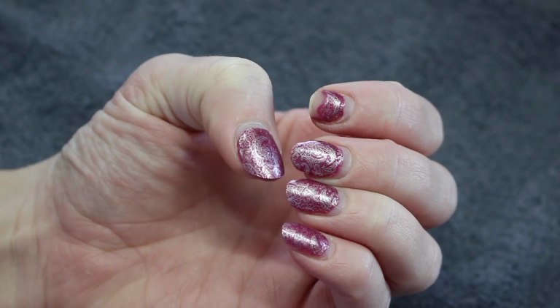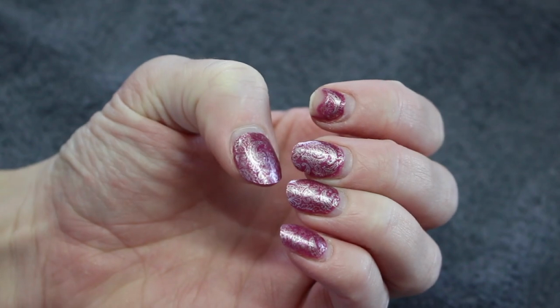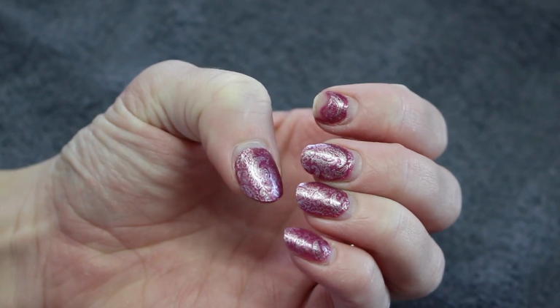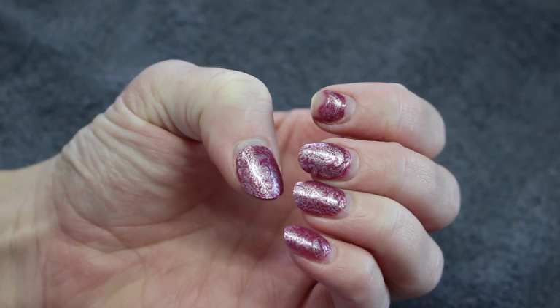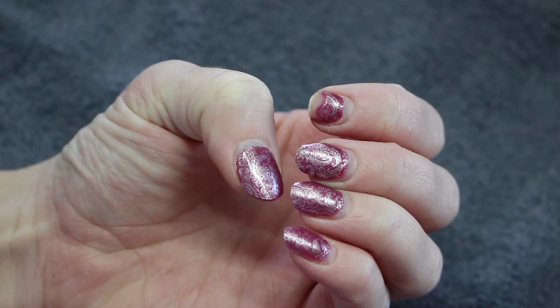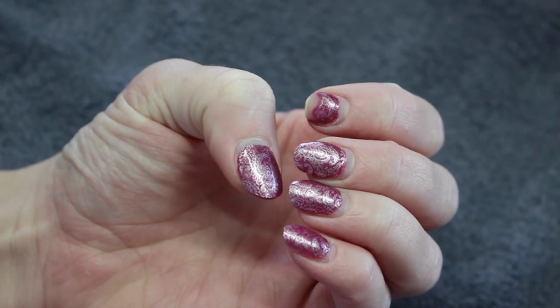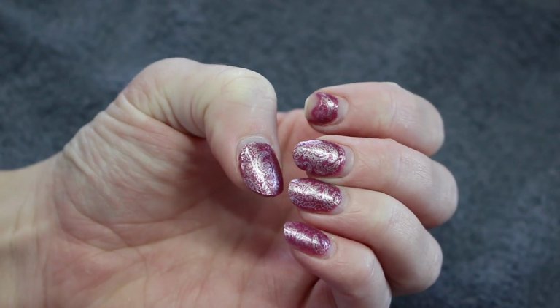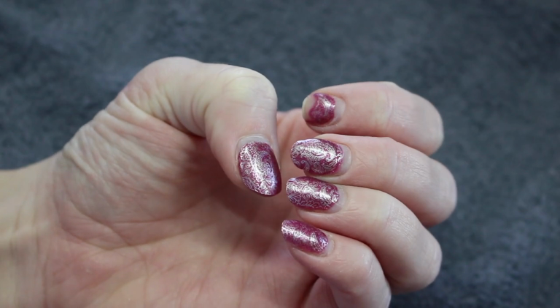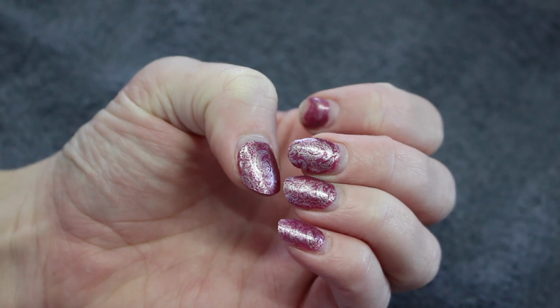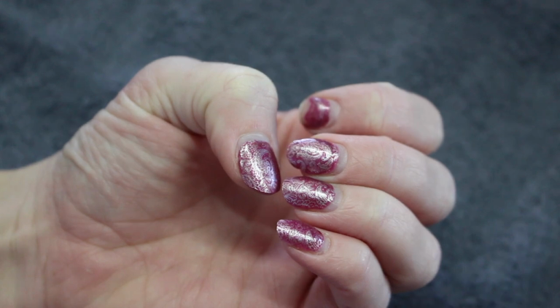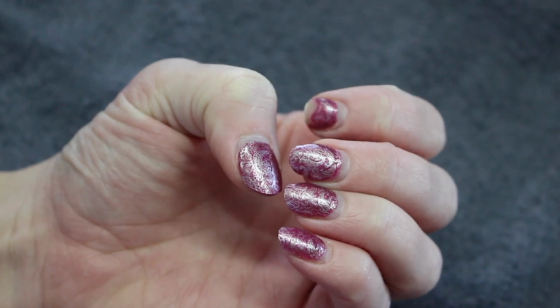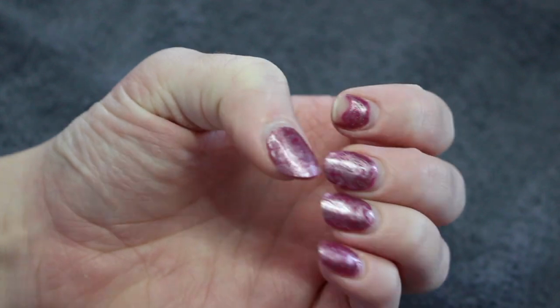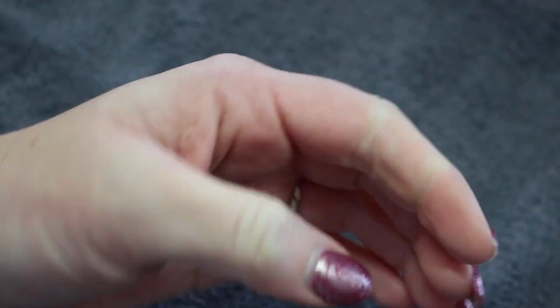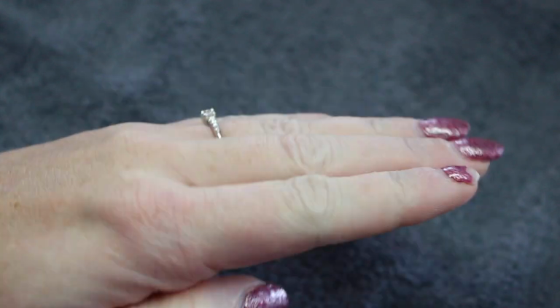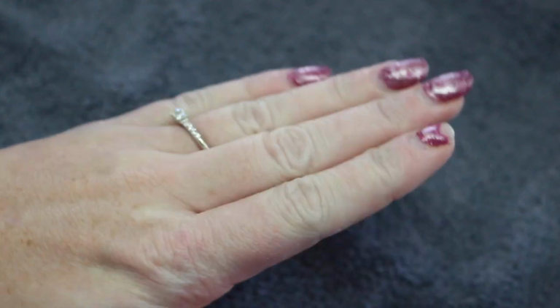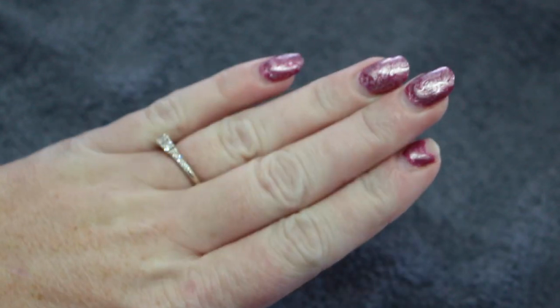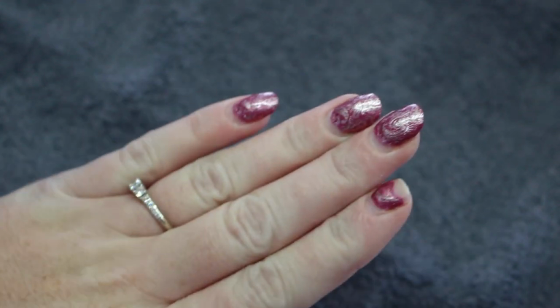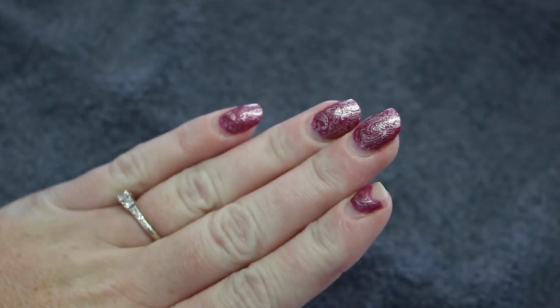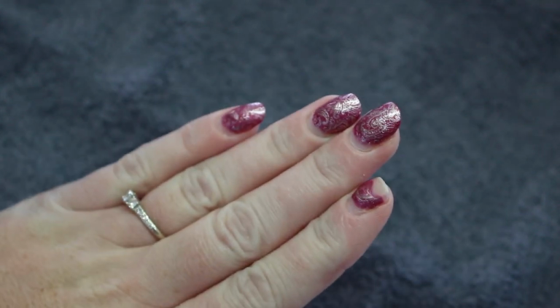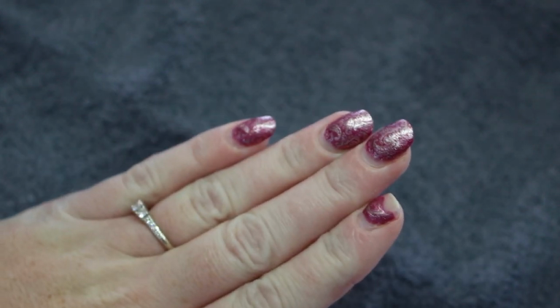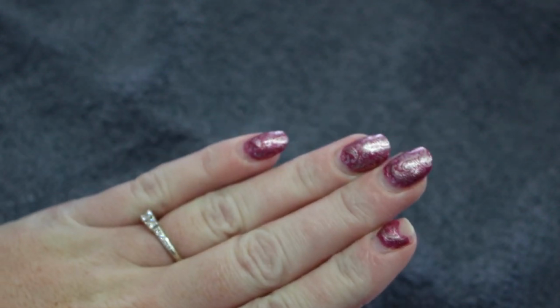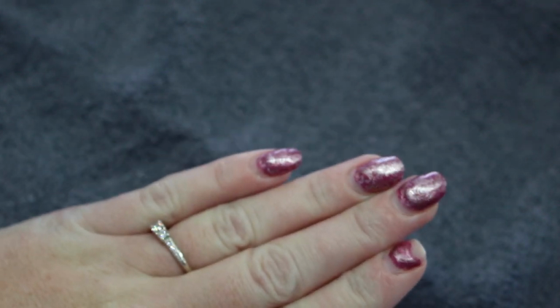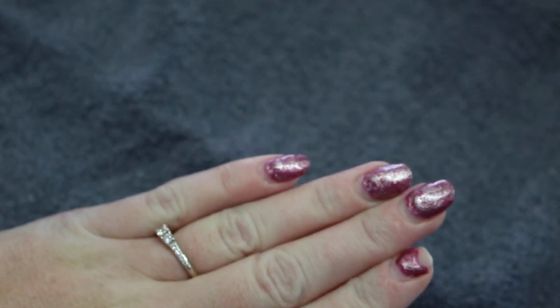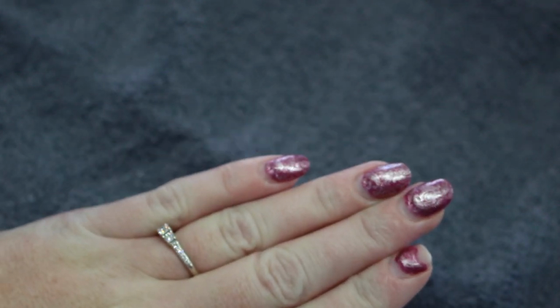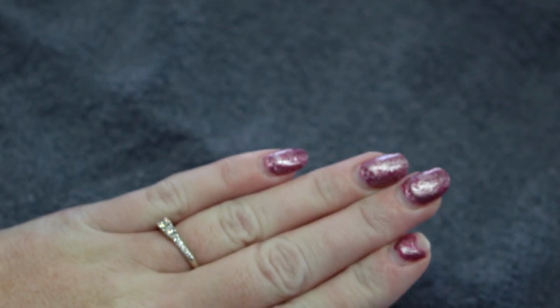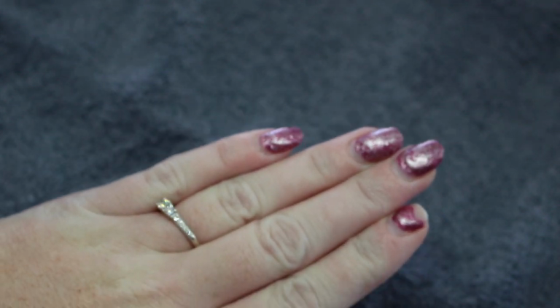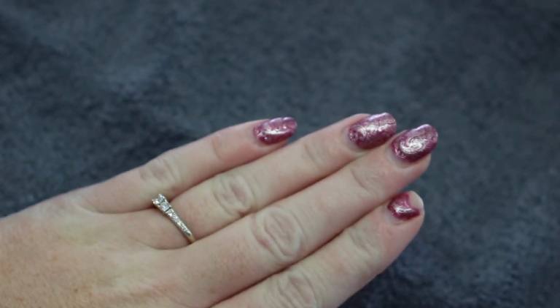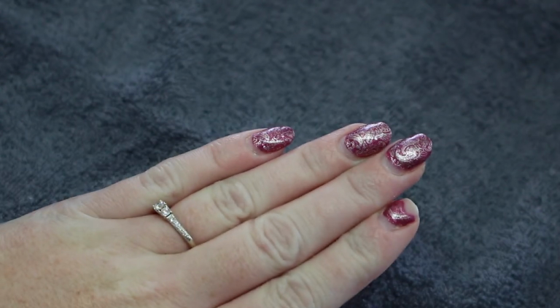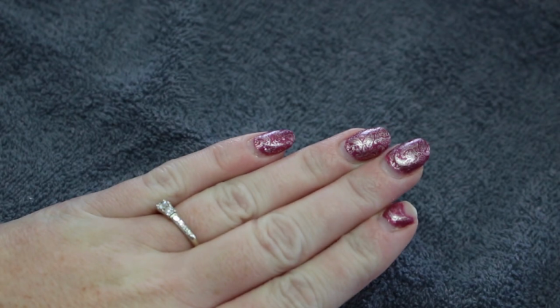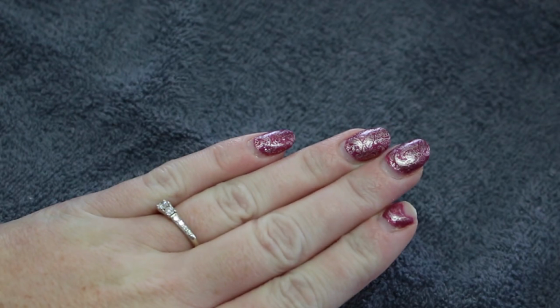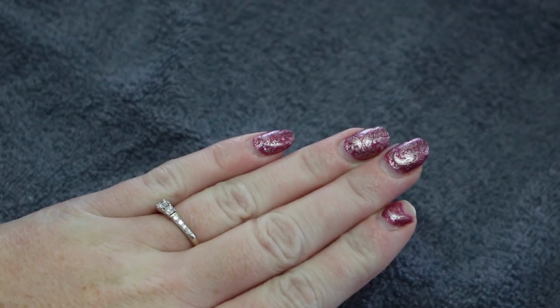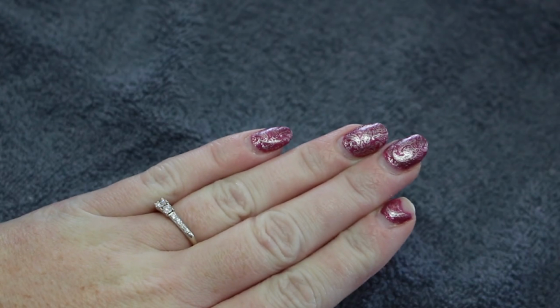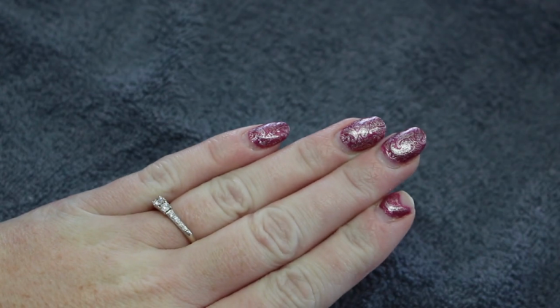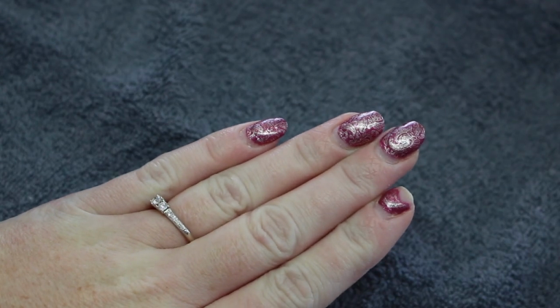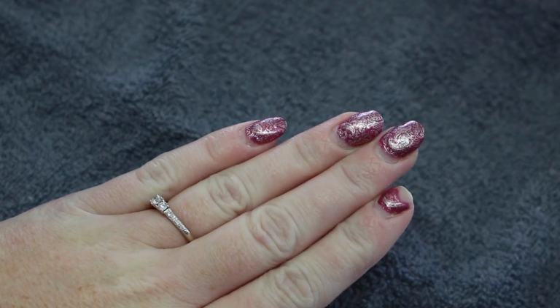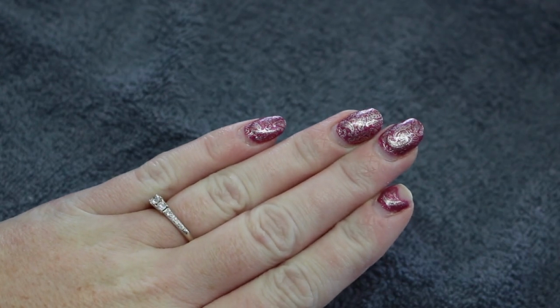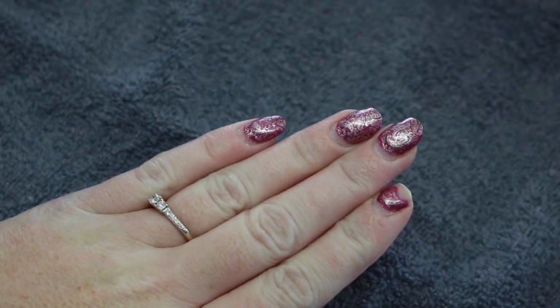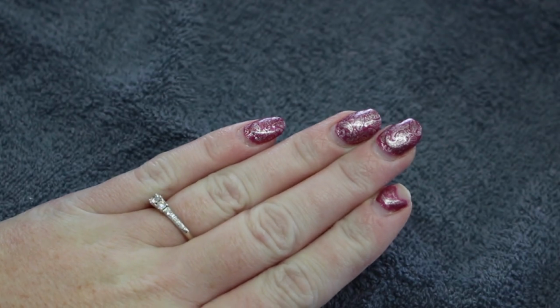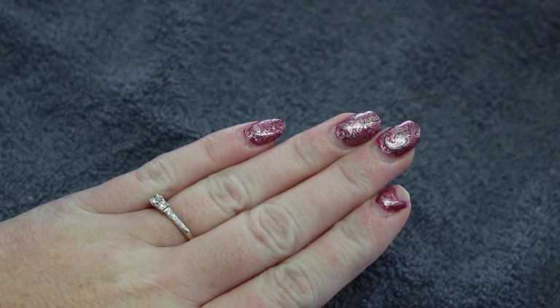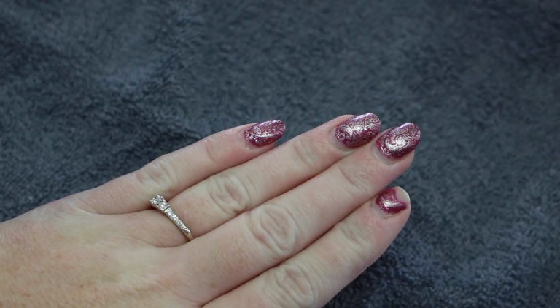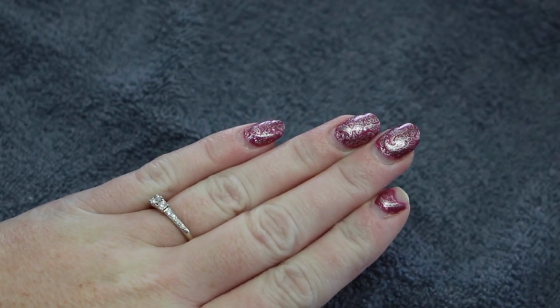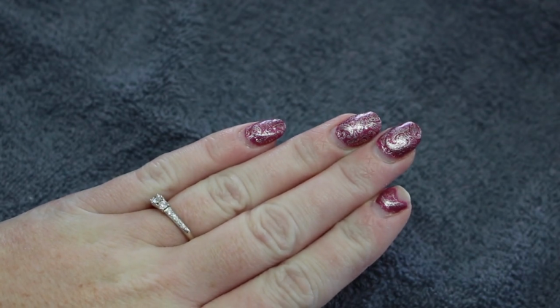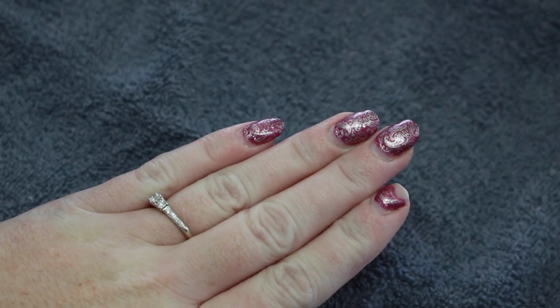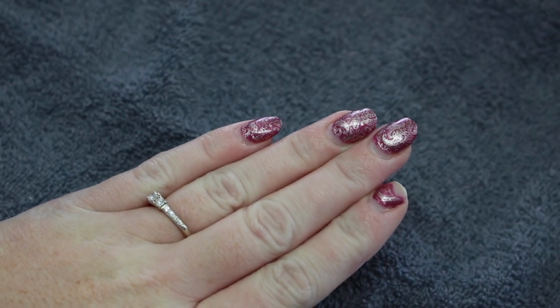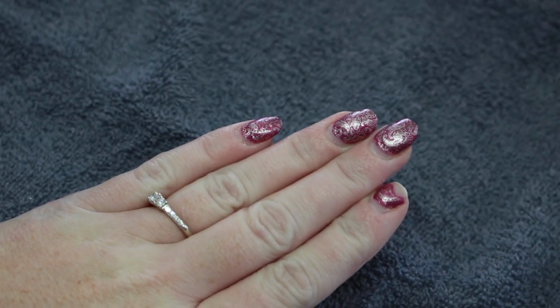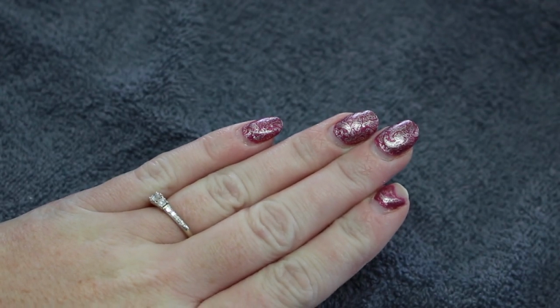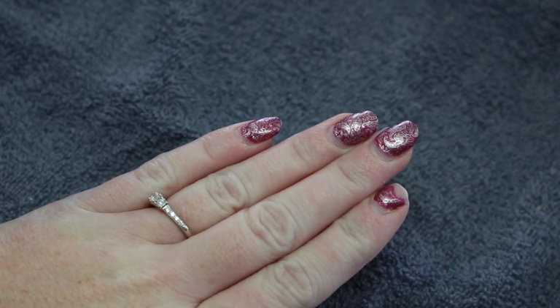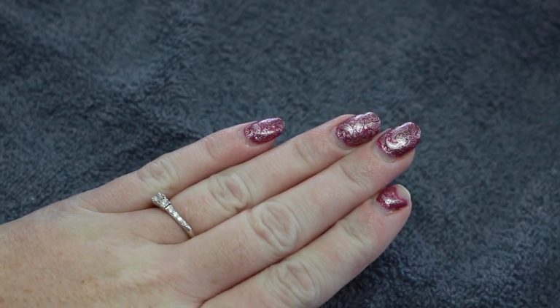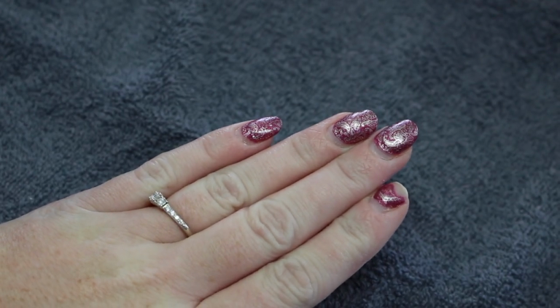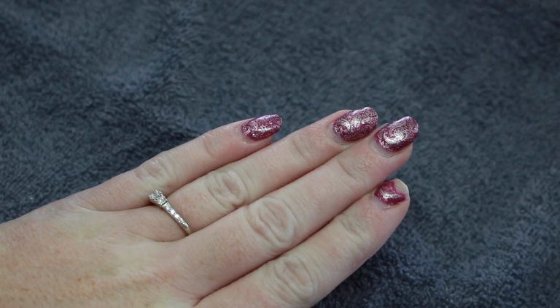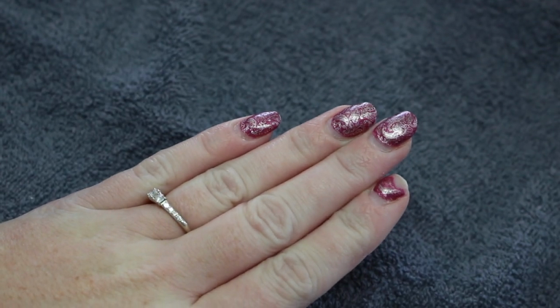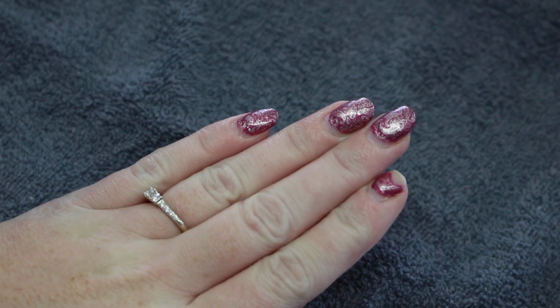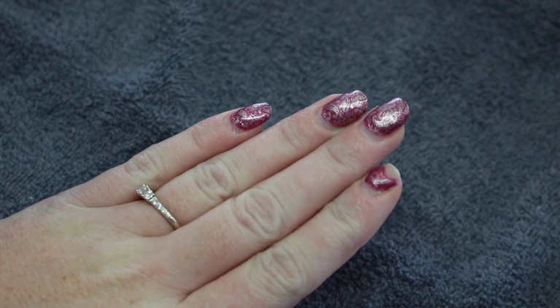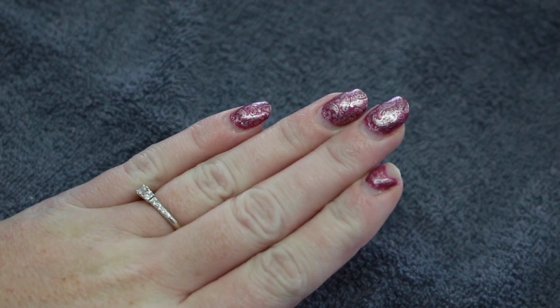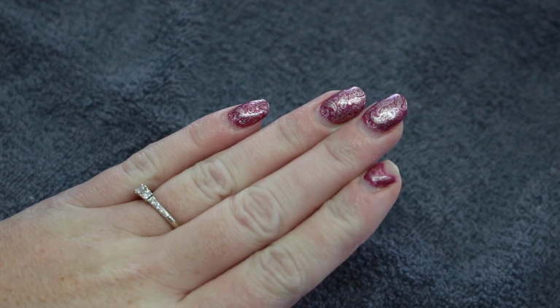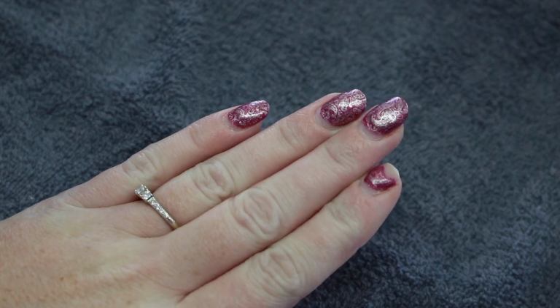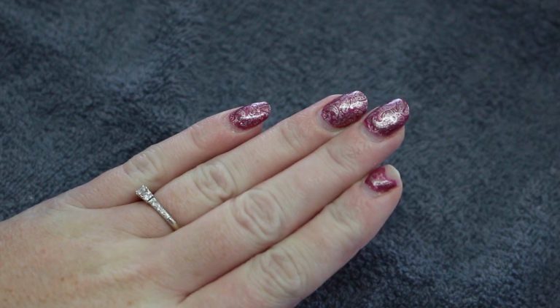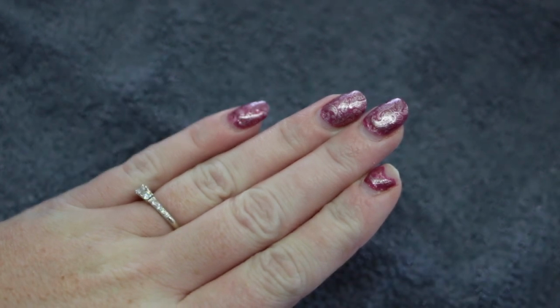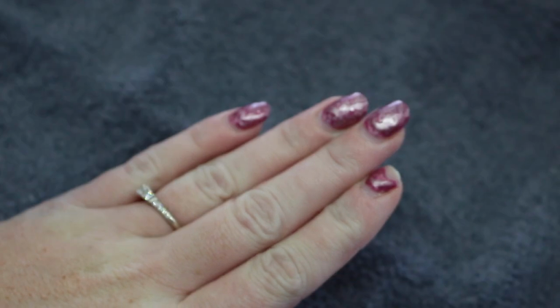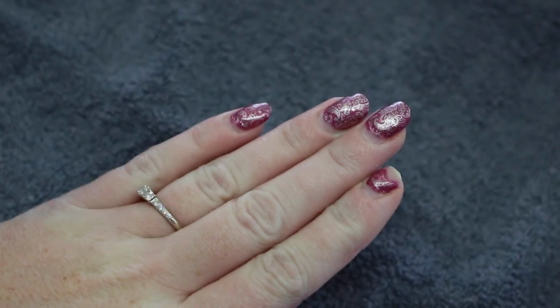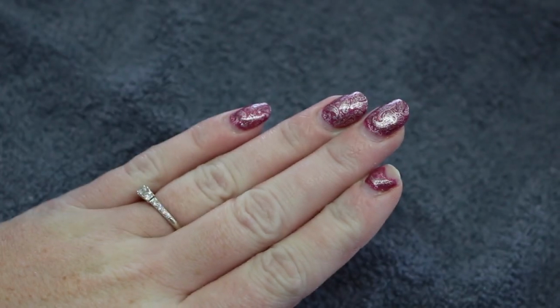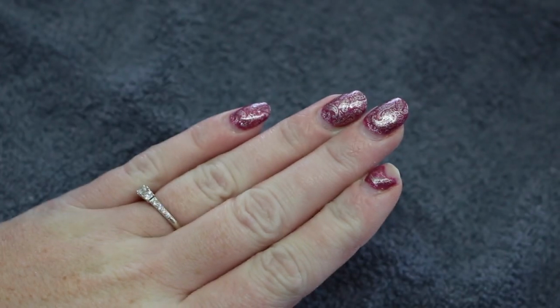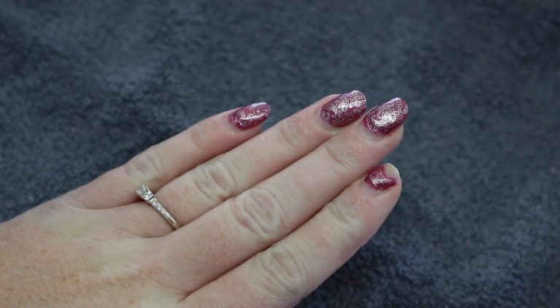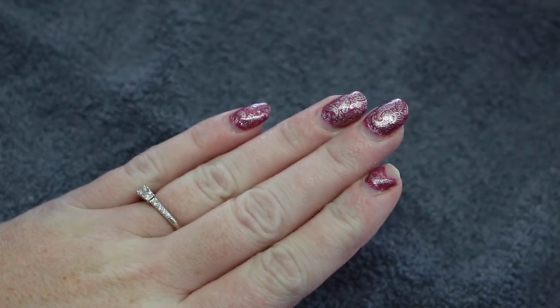To start off, this is what my nails looked like before. They are about three to four weeks old and as you can tell I have one broken one.